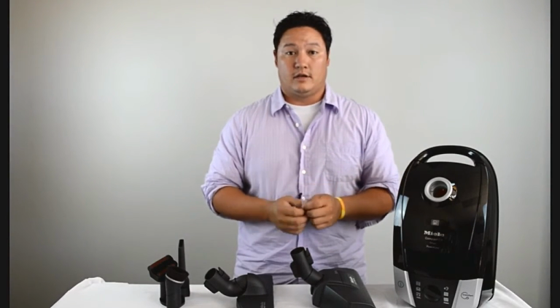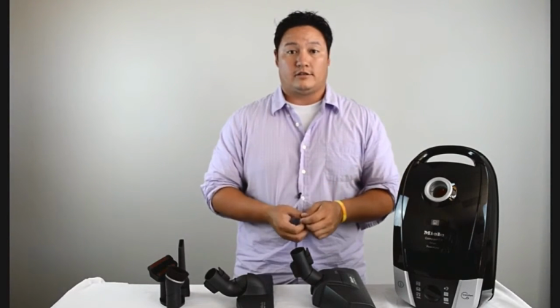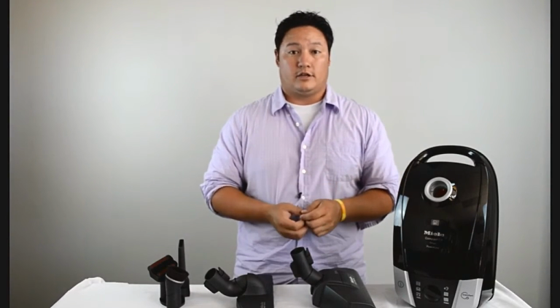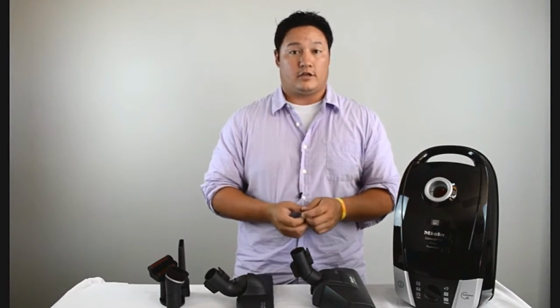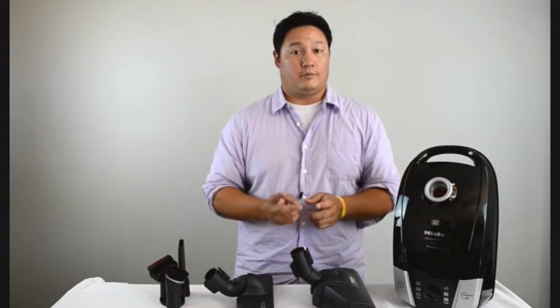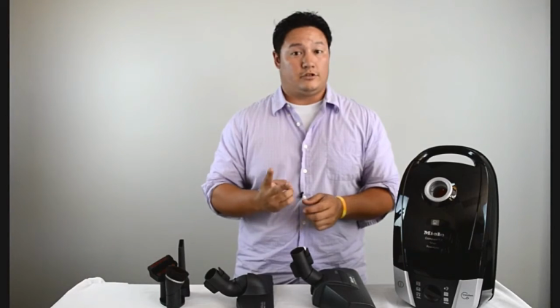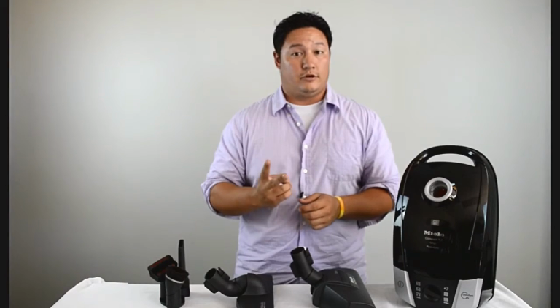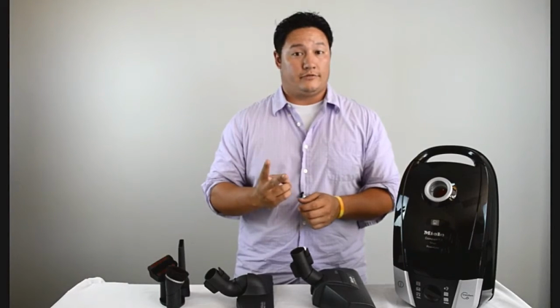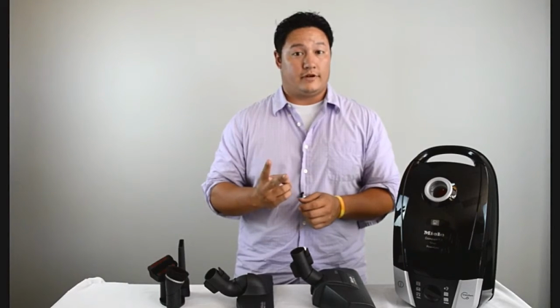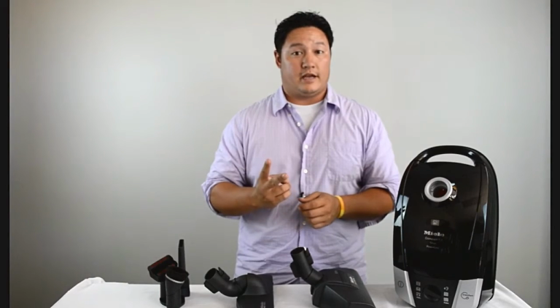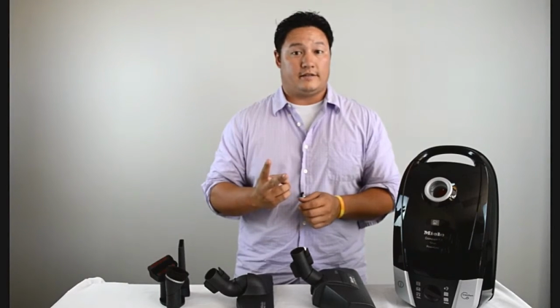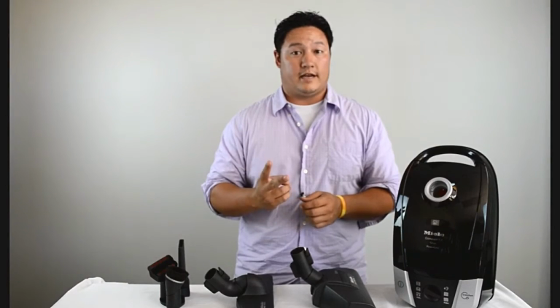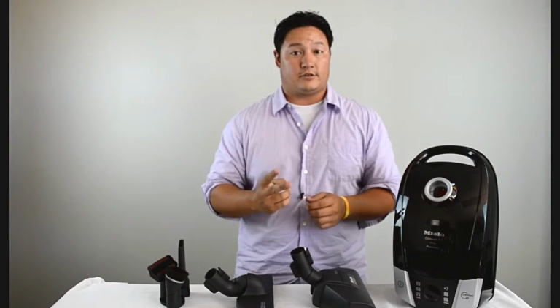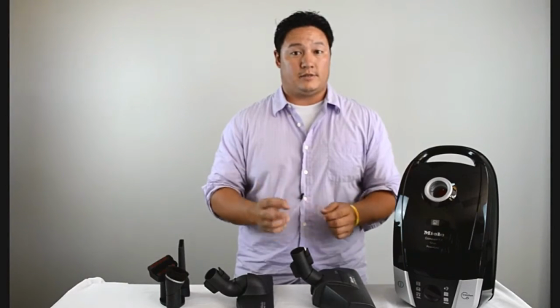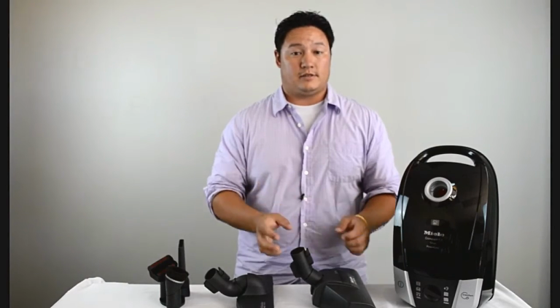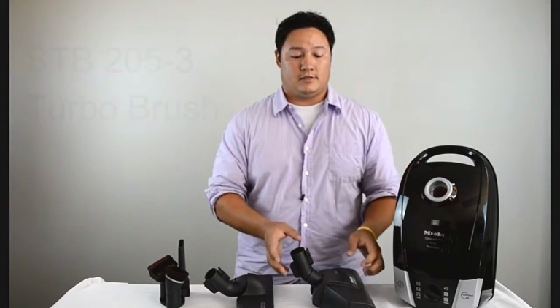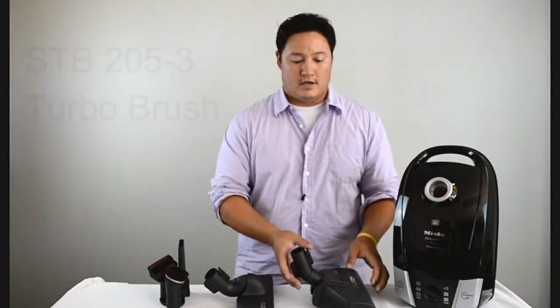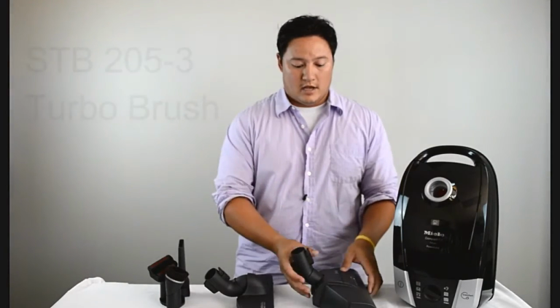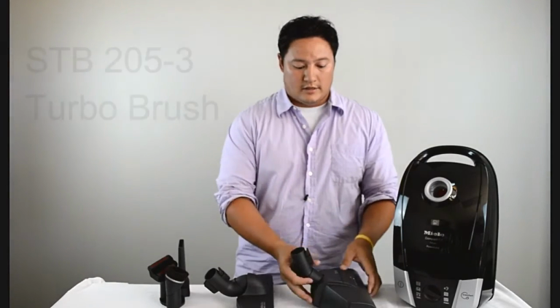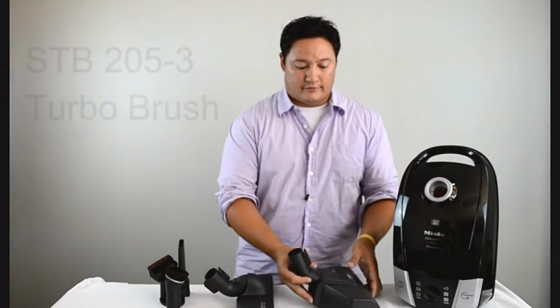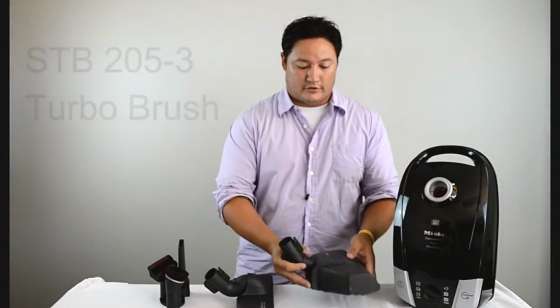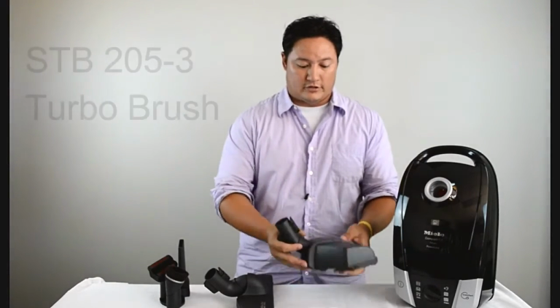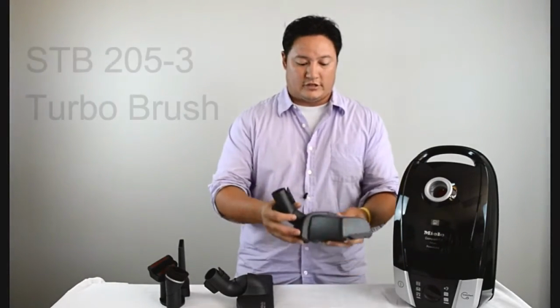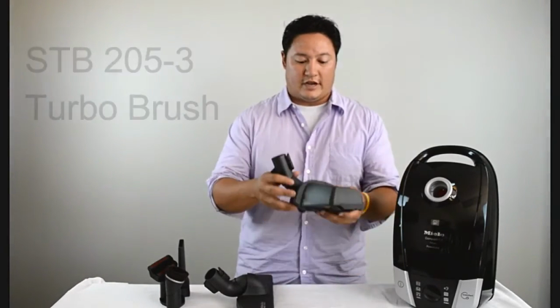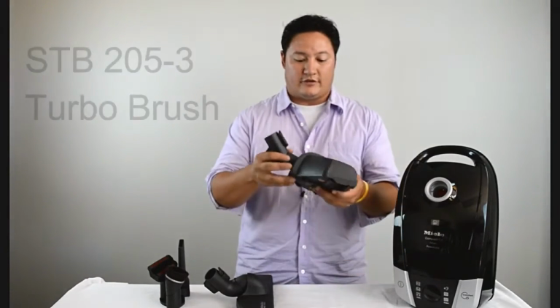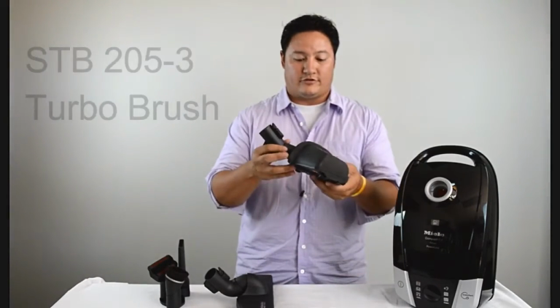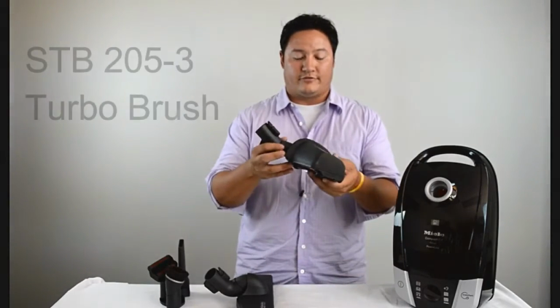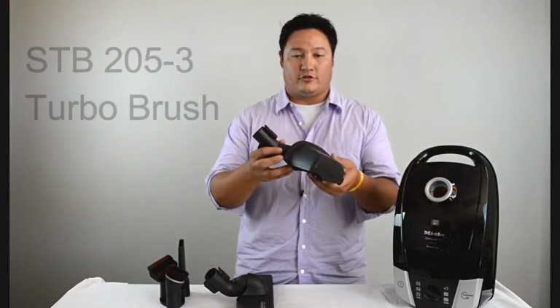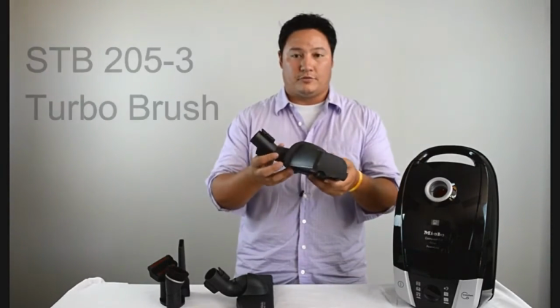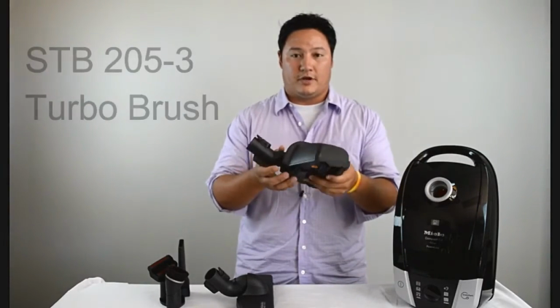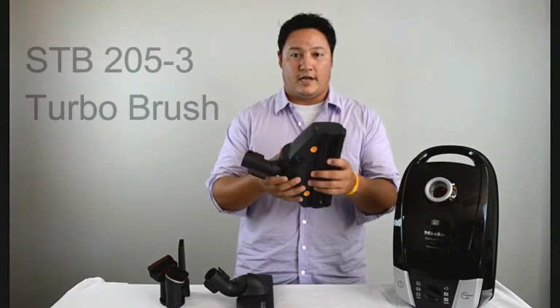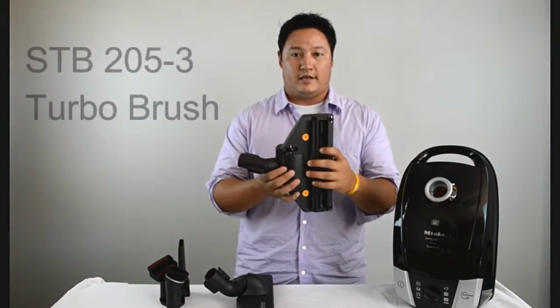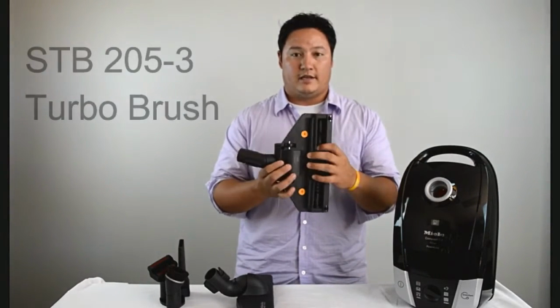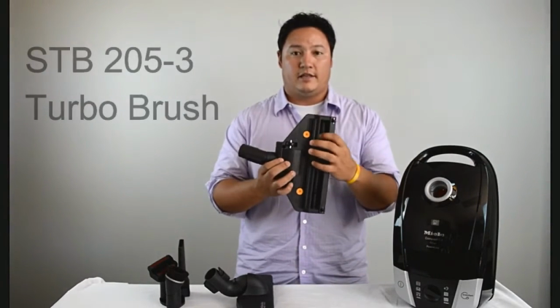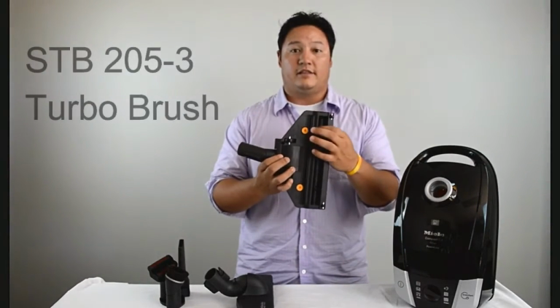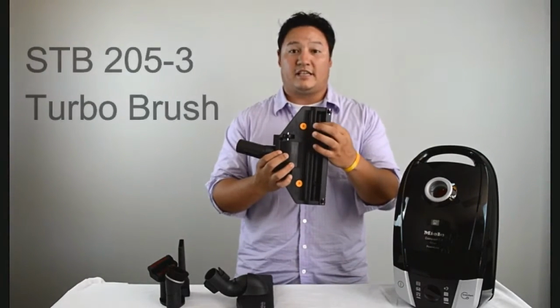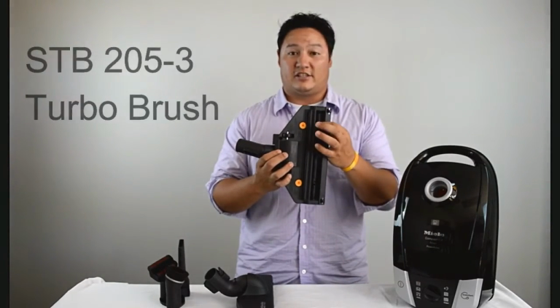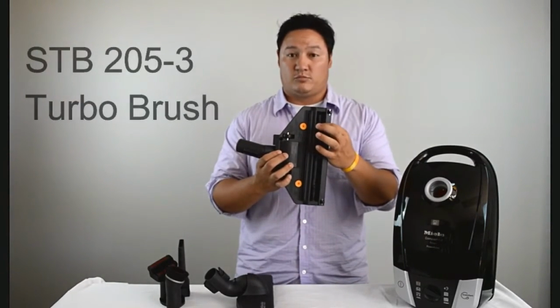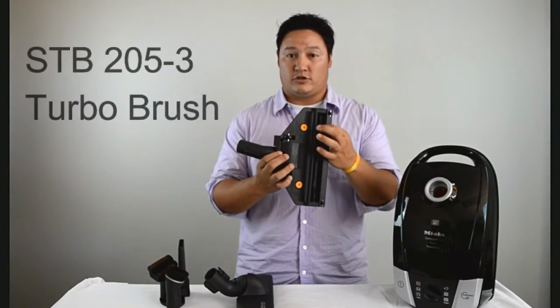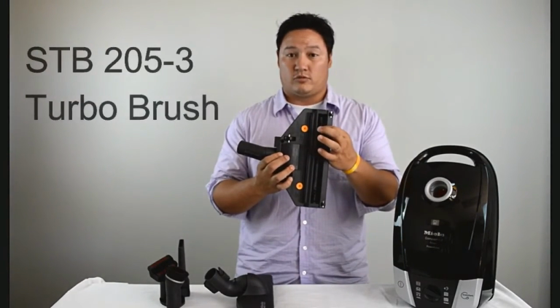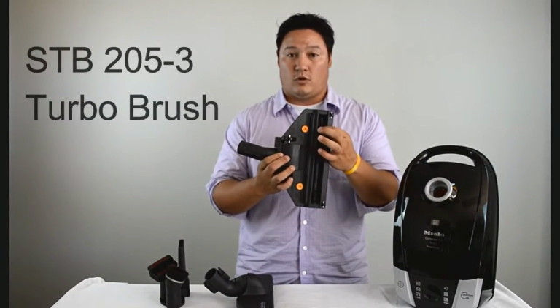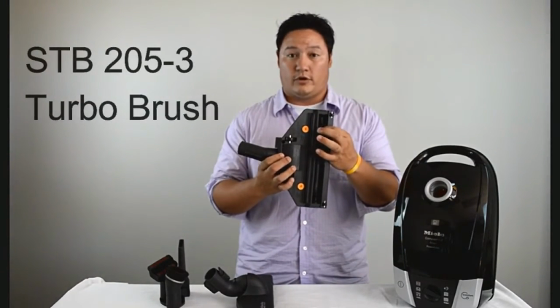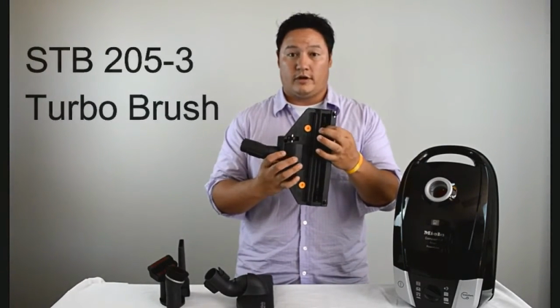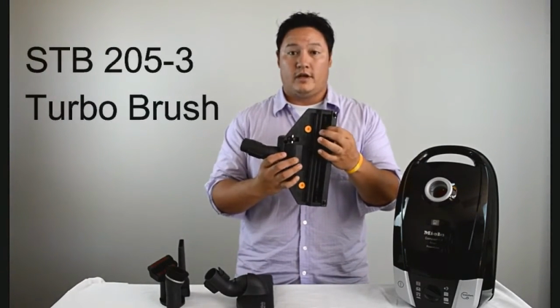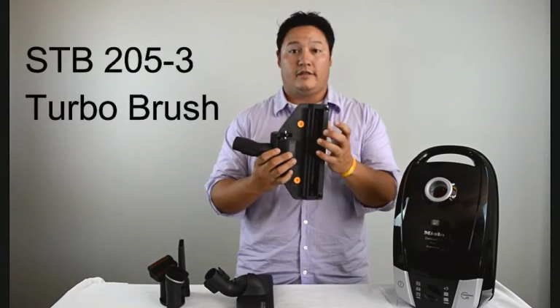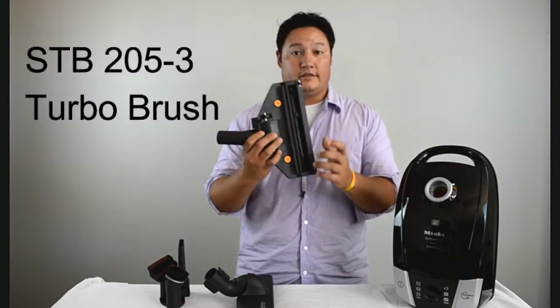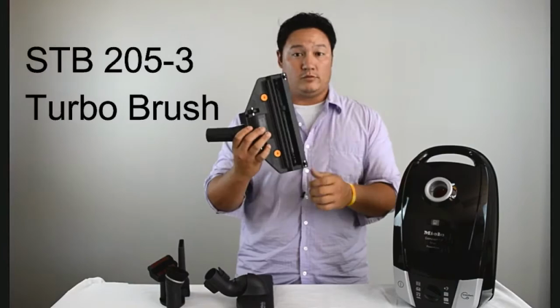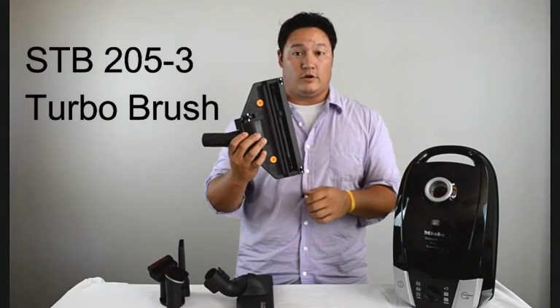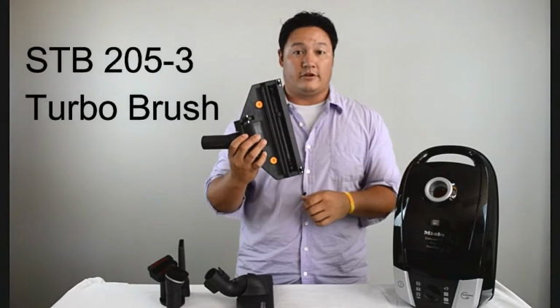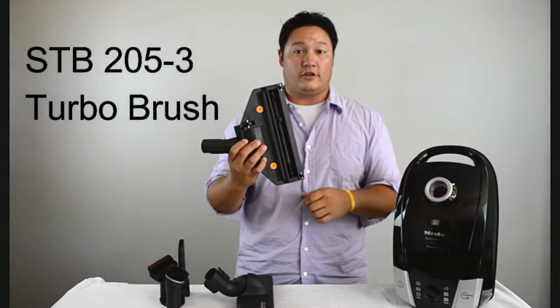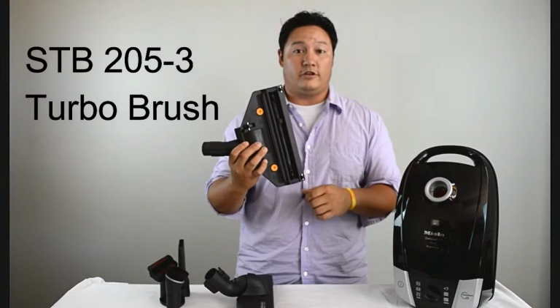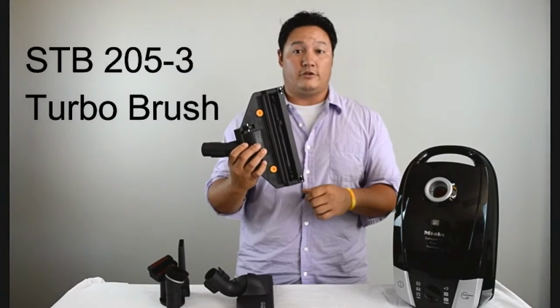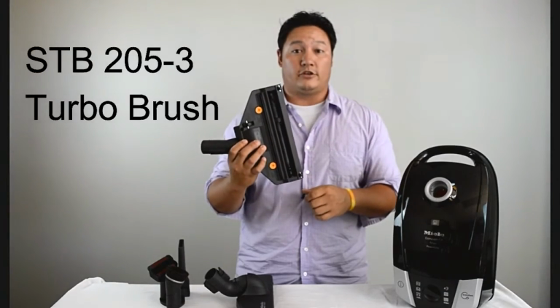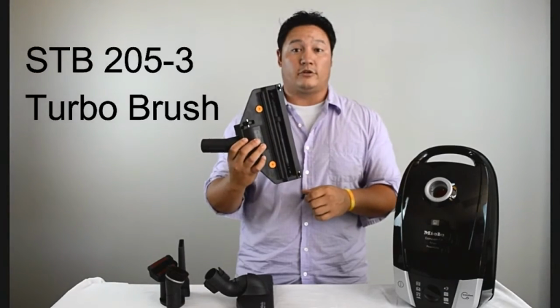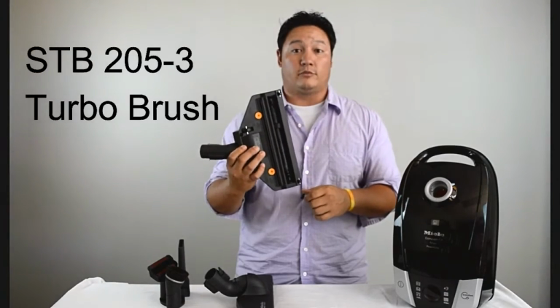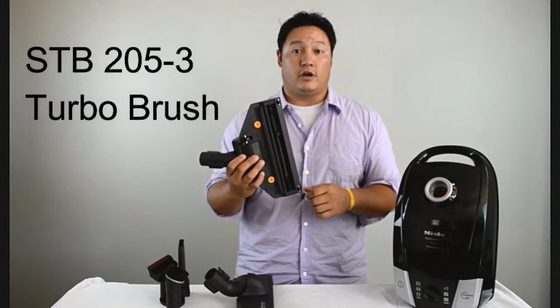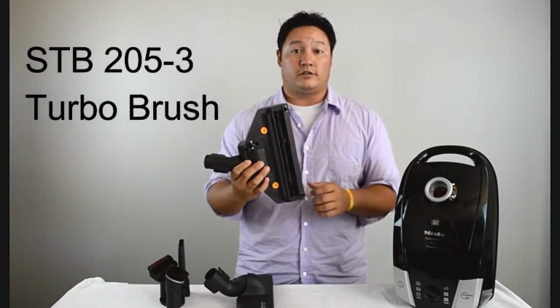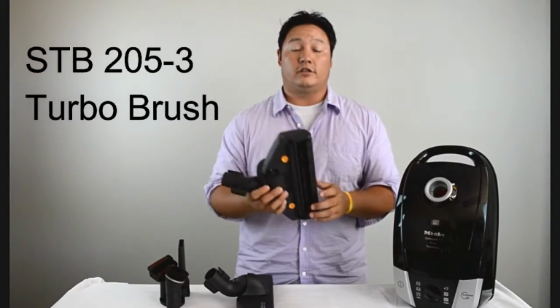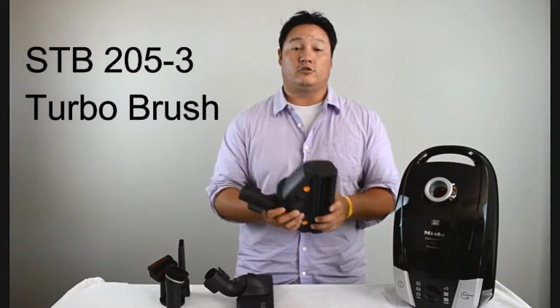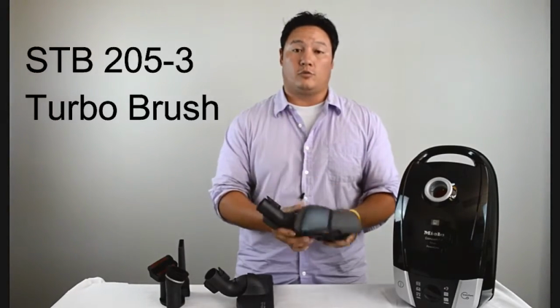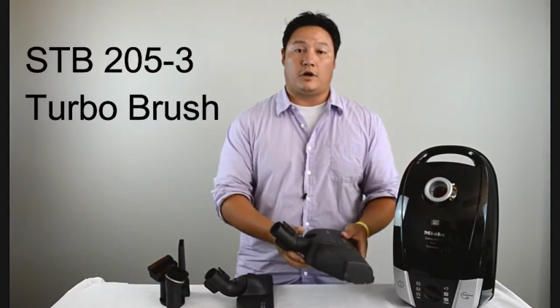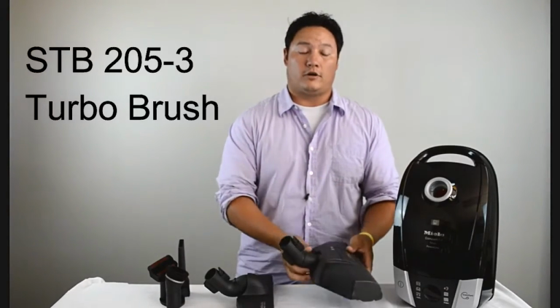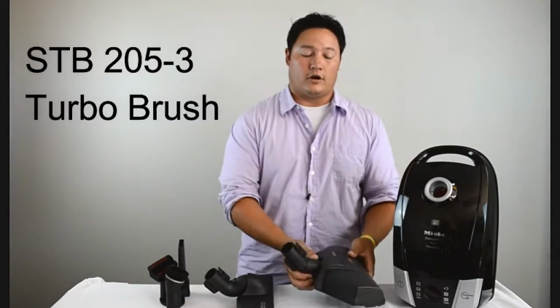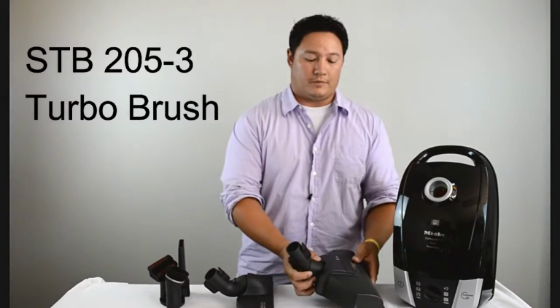It's going to come with two different head attachments. The first is an air-driven turbo head. This has a brush roller, and this is what you're going to use on your rugs and short pile carpet.